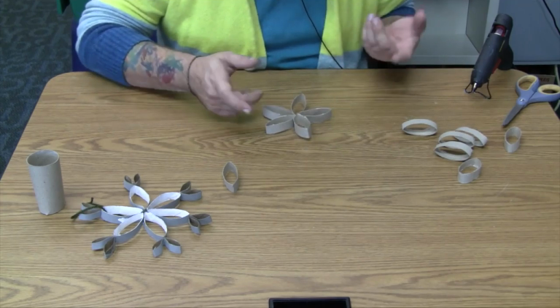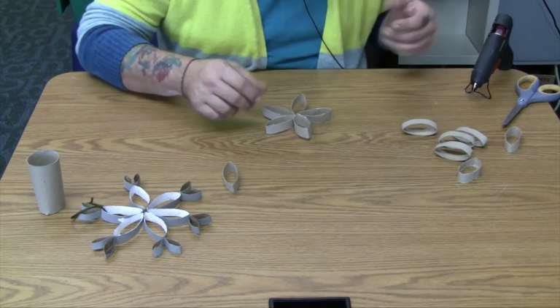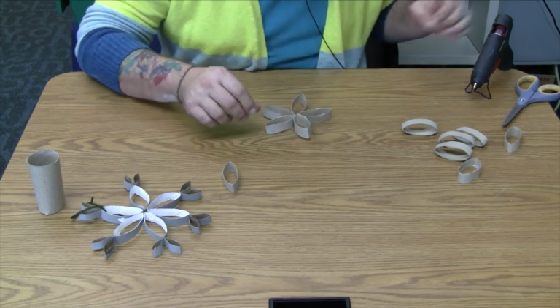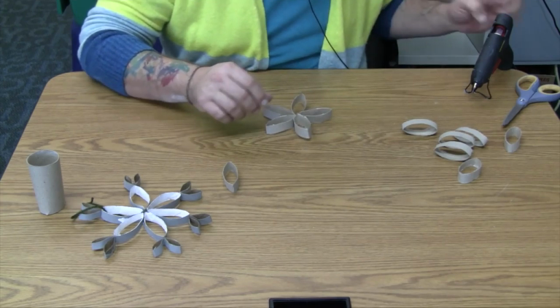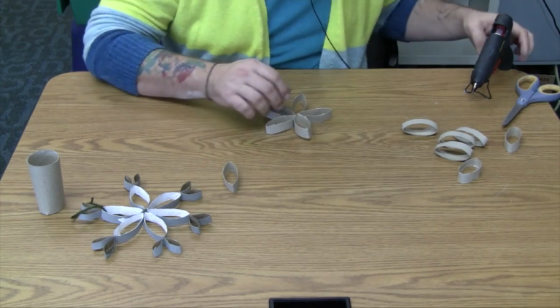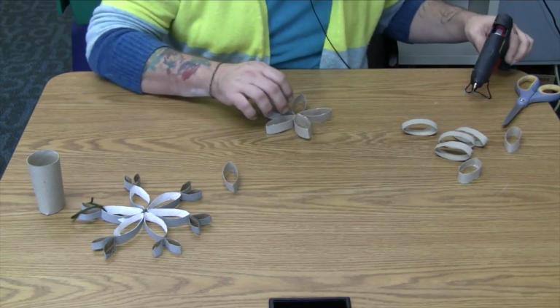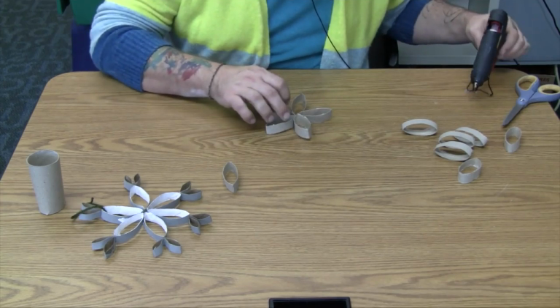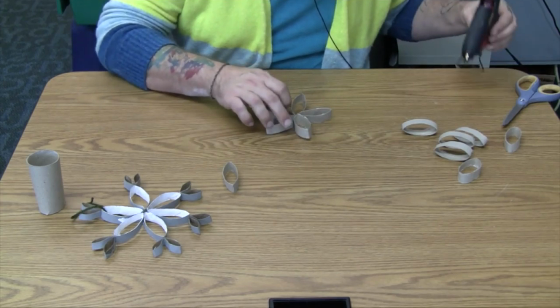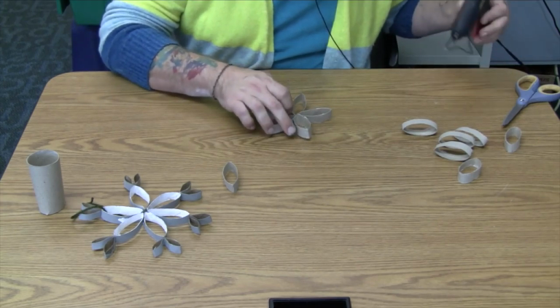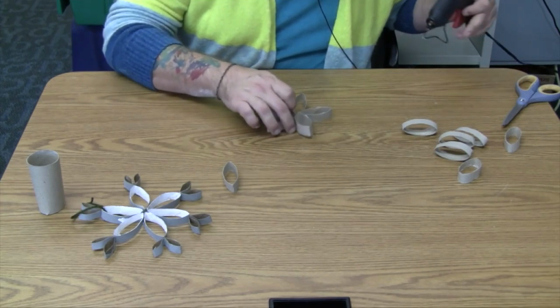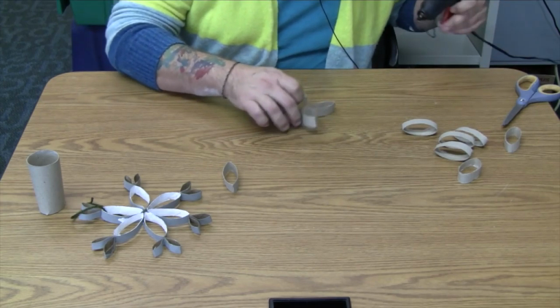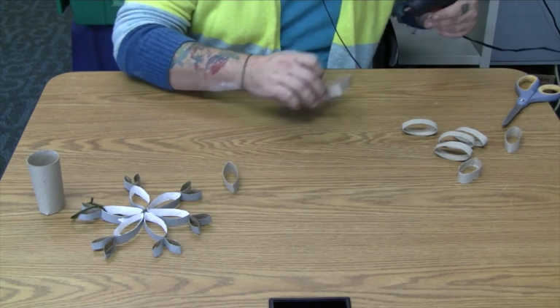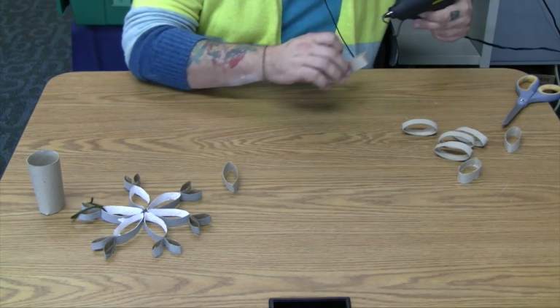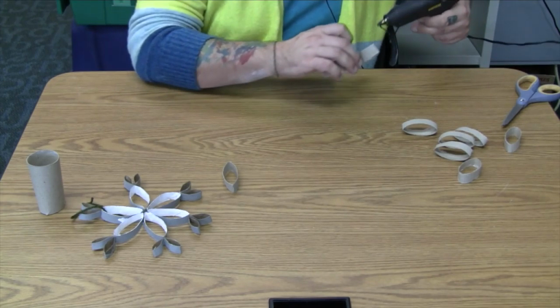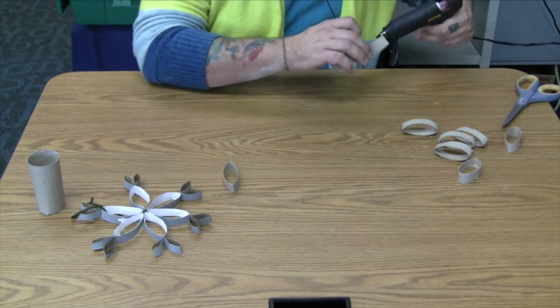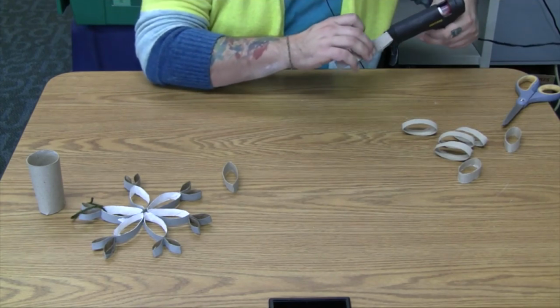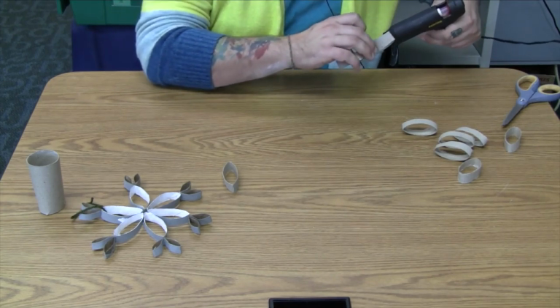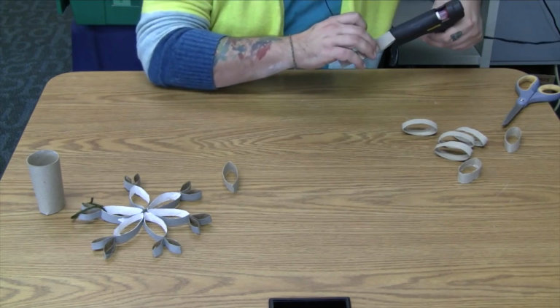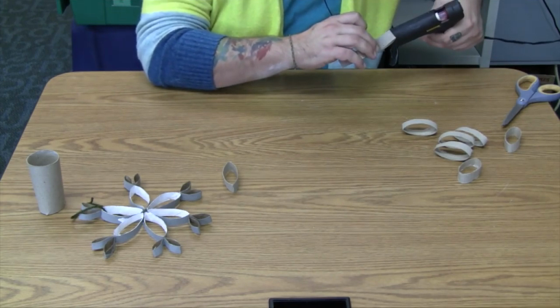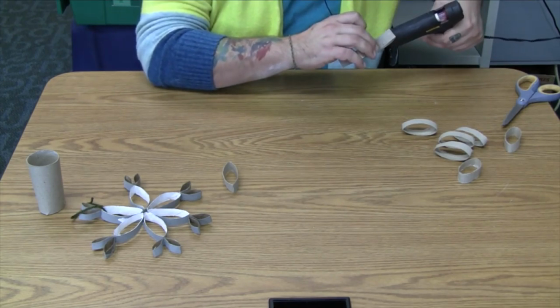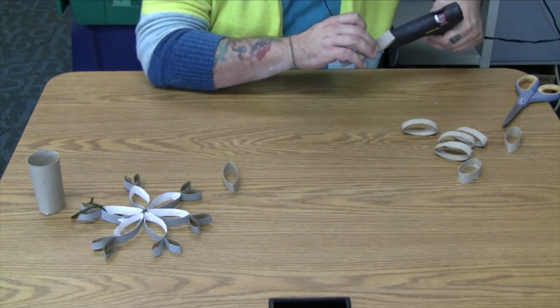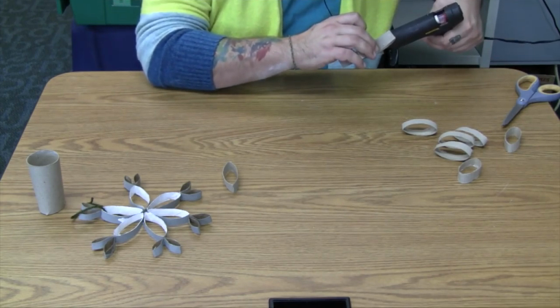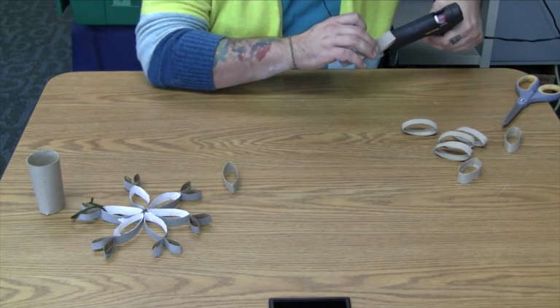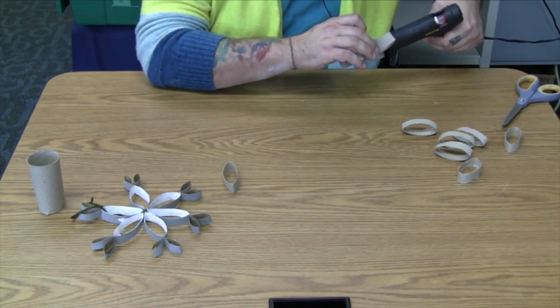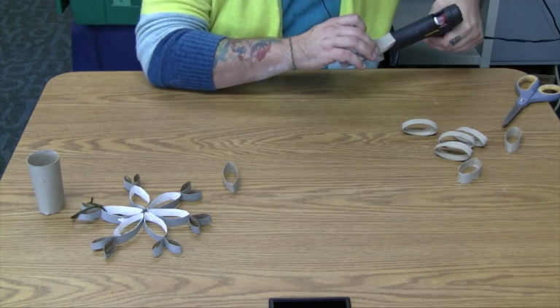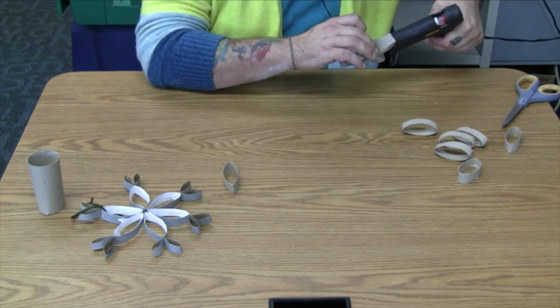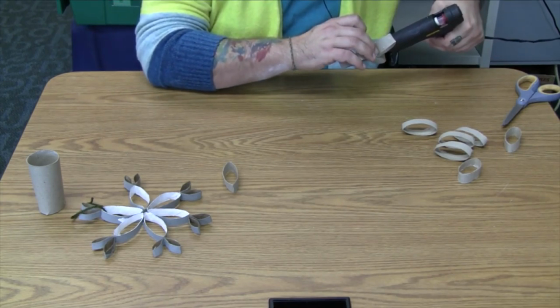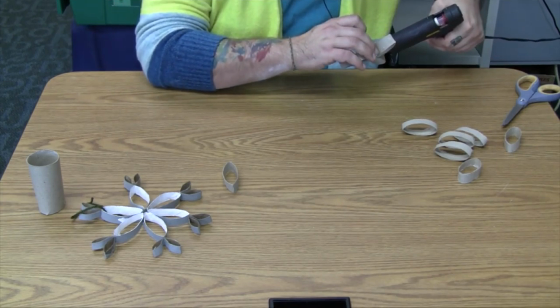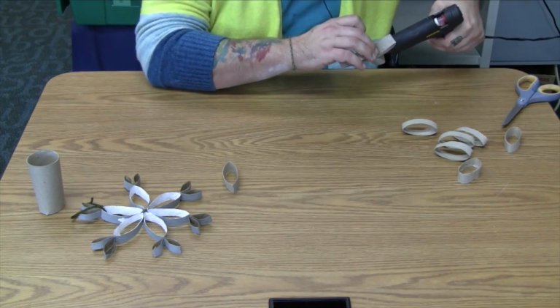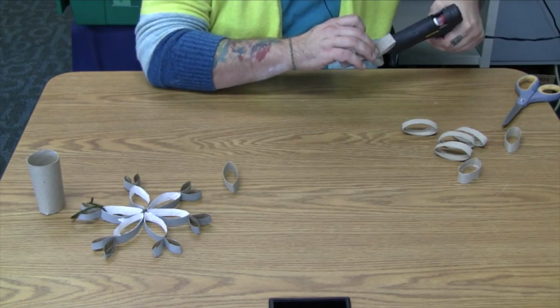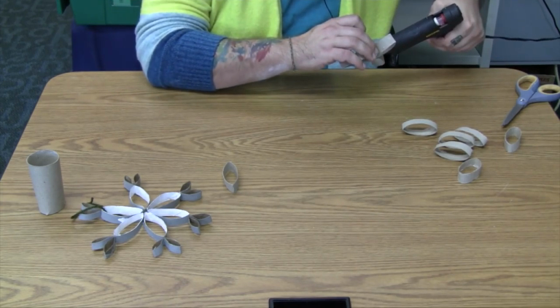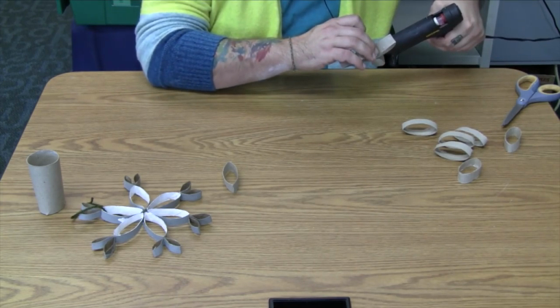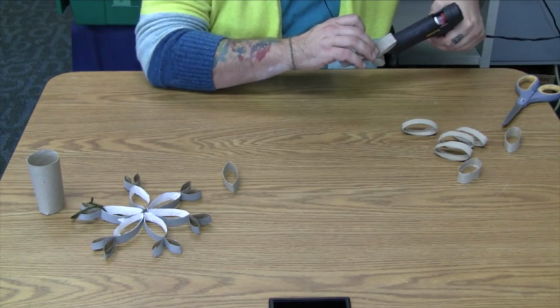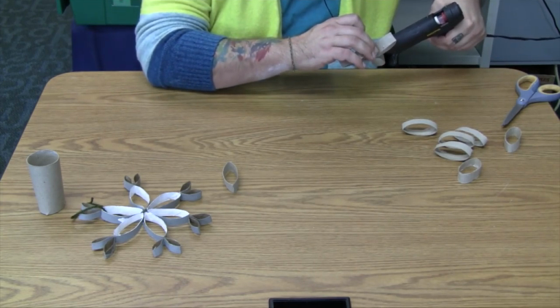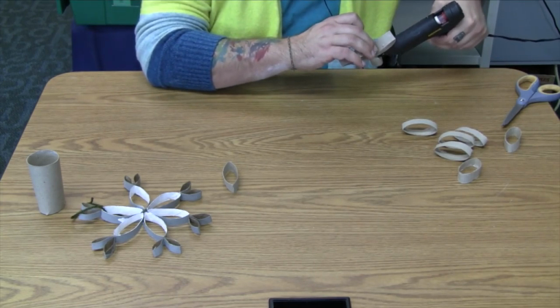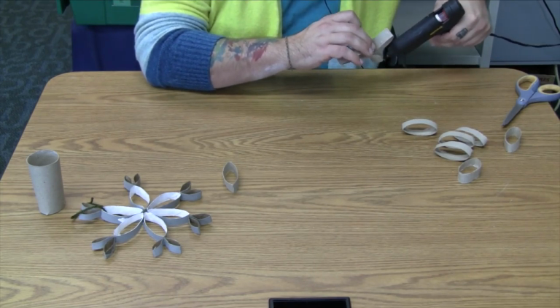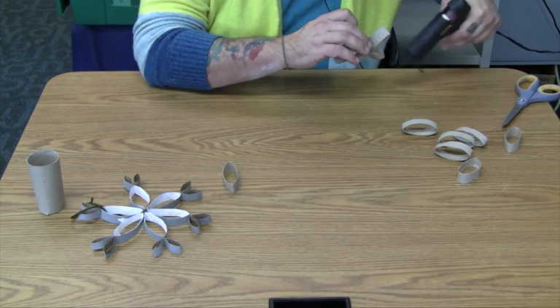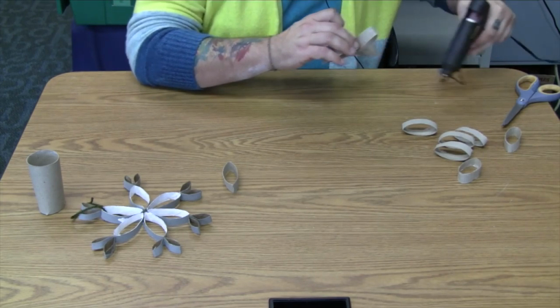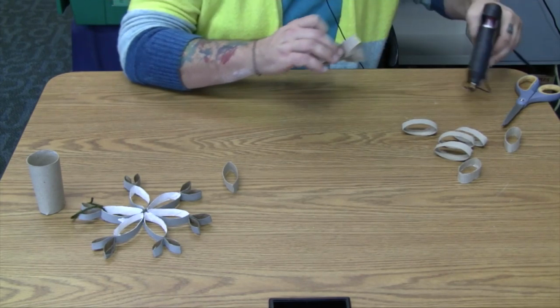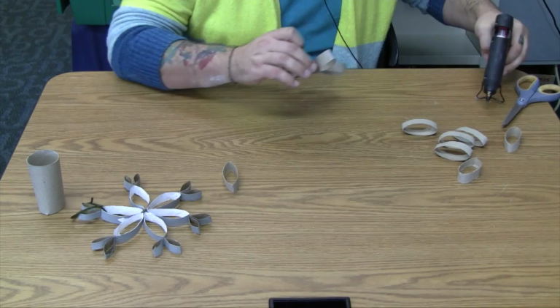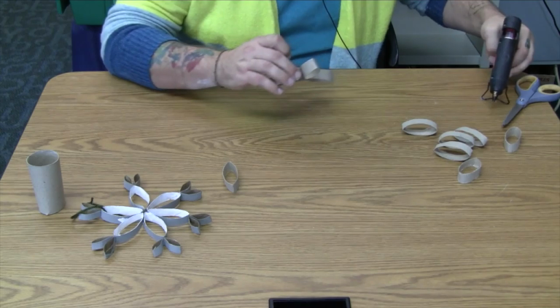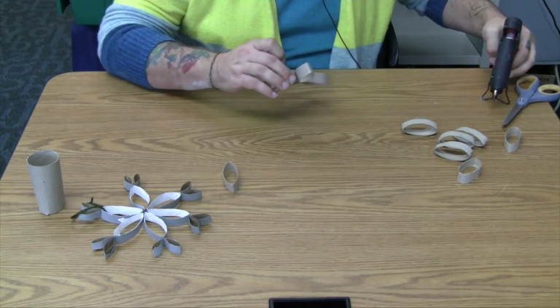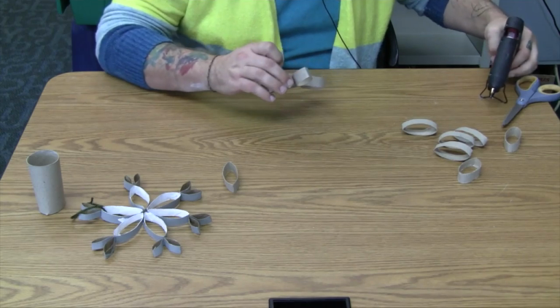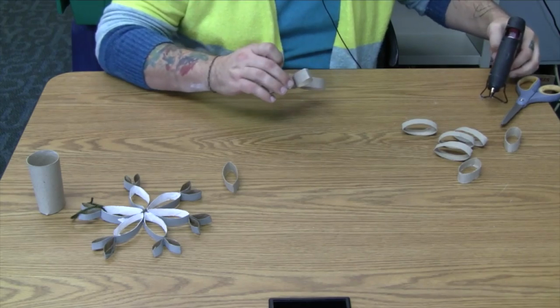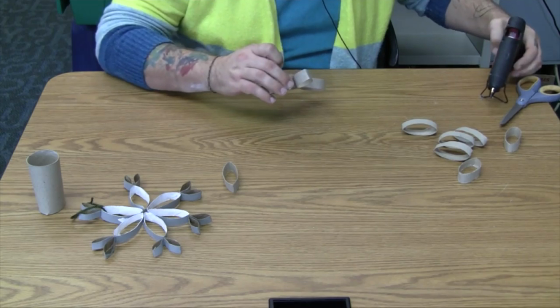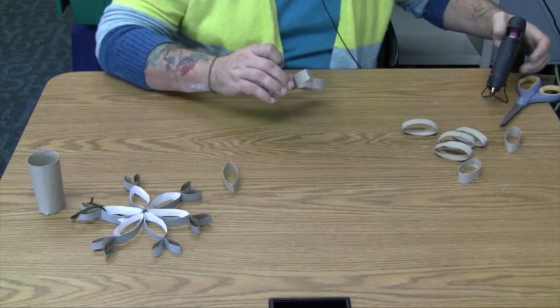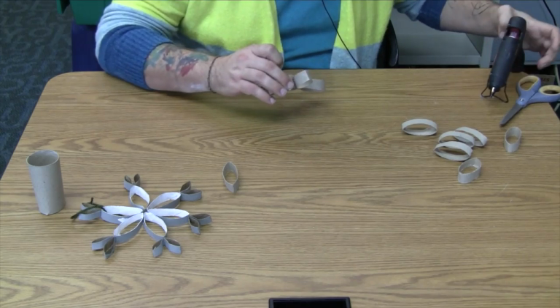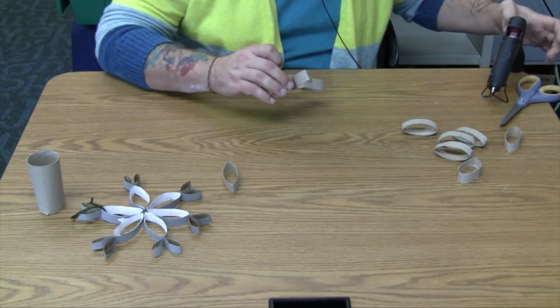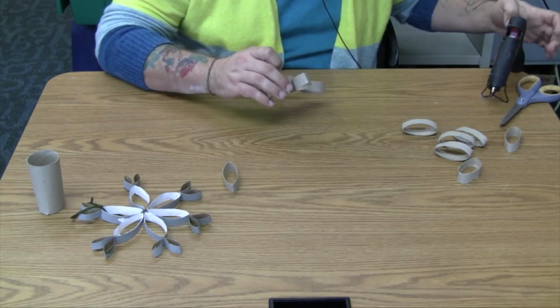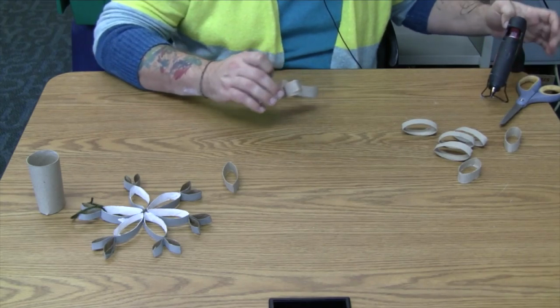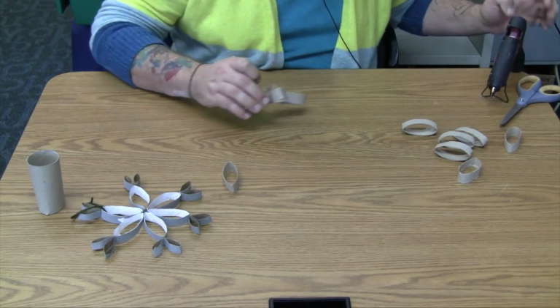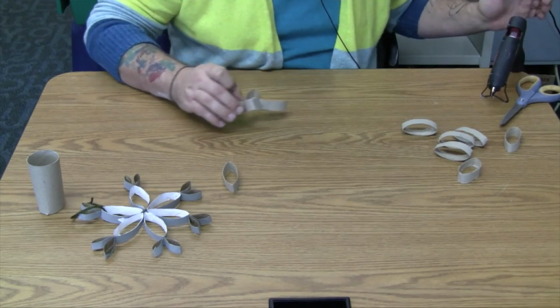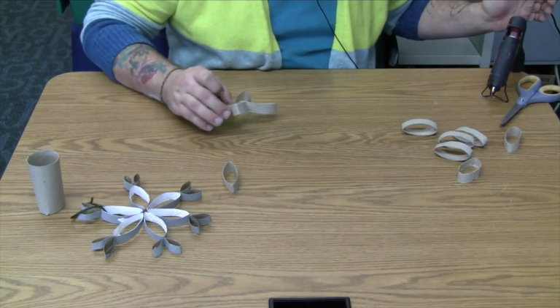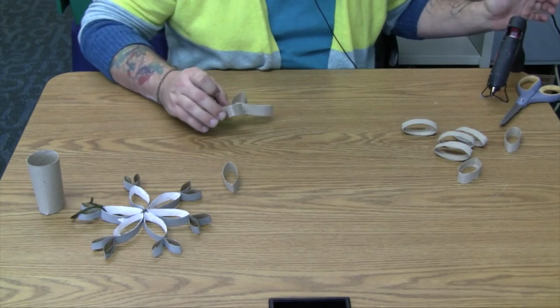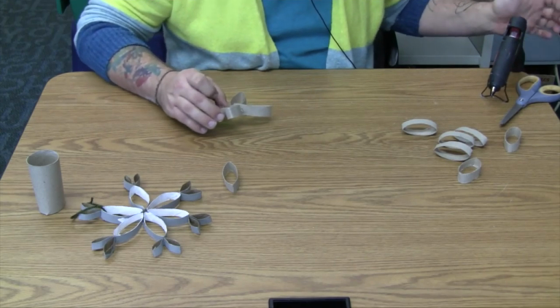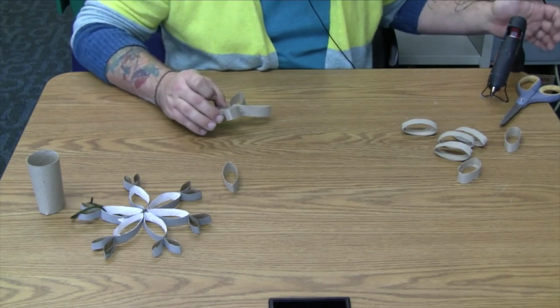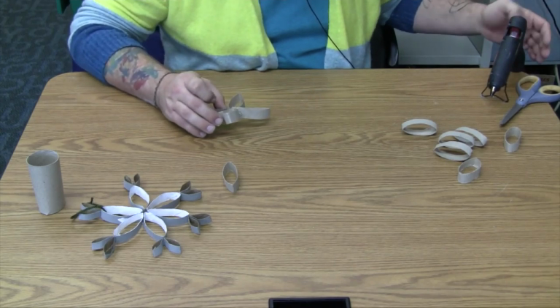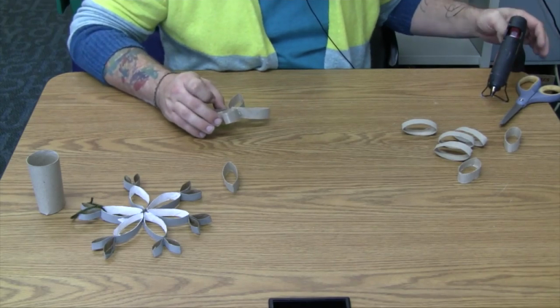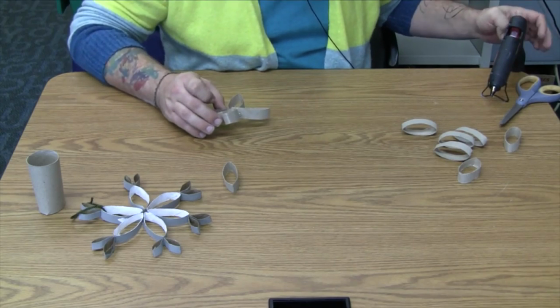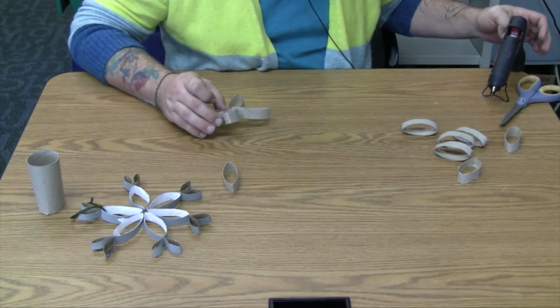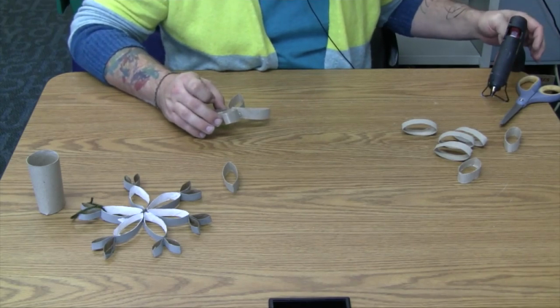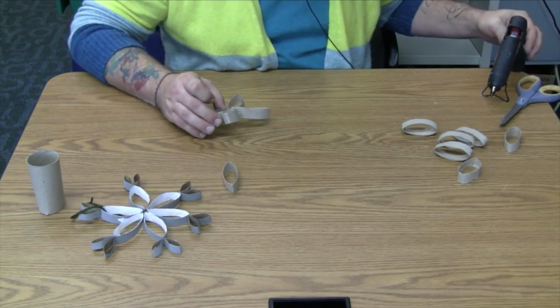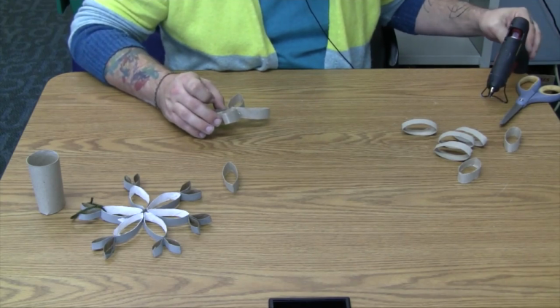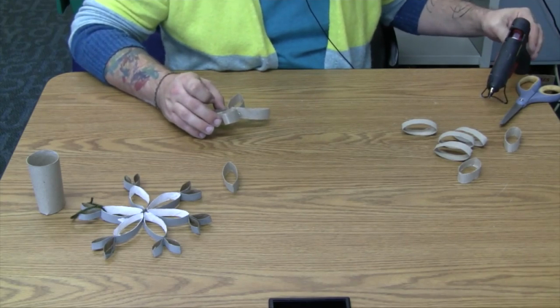Stop there, but let's just keep going. It'll be cuter if it's hexagonal instead of pentagonal.